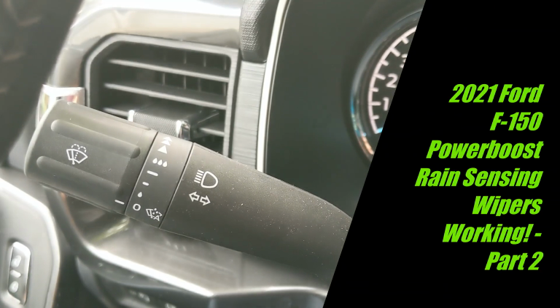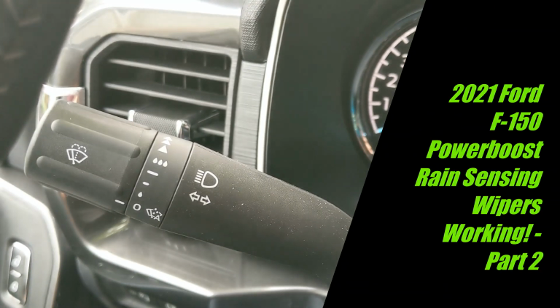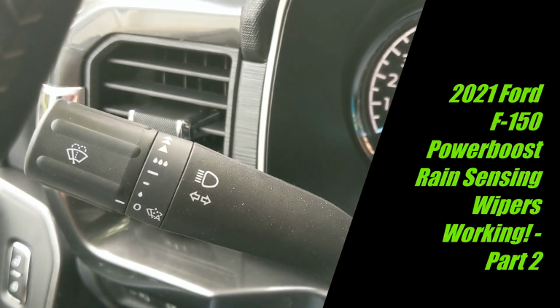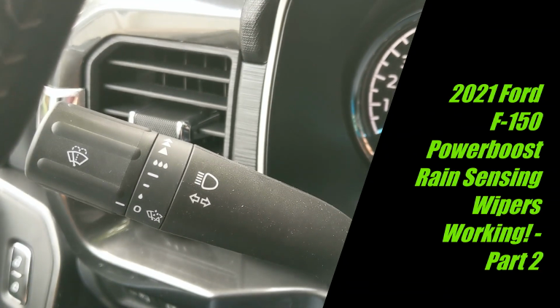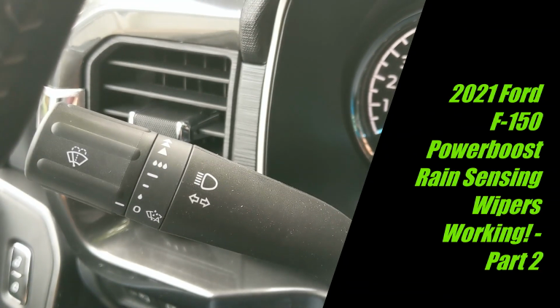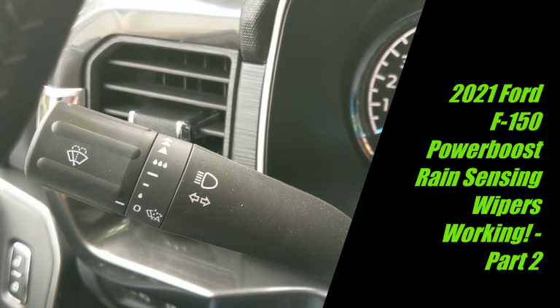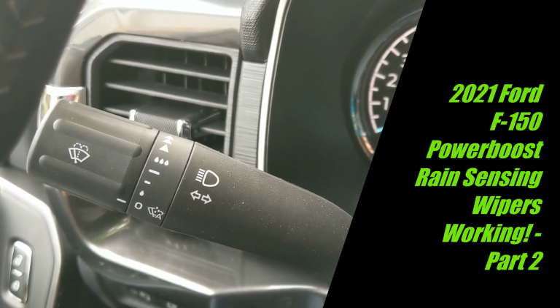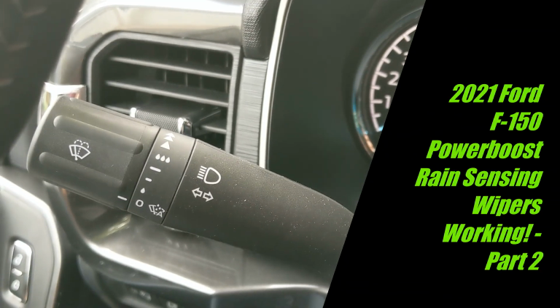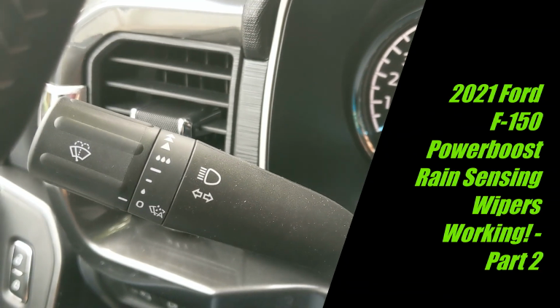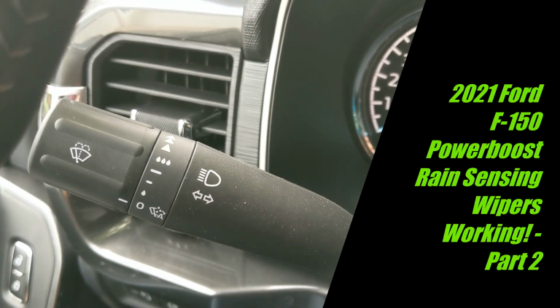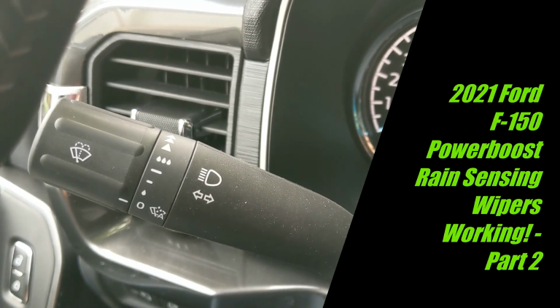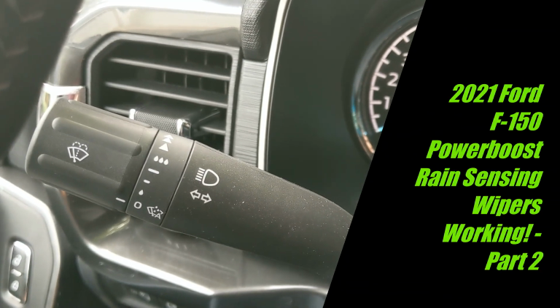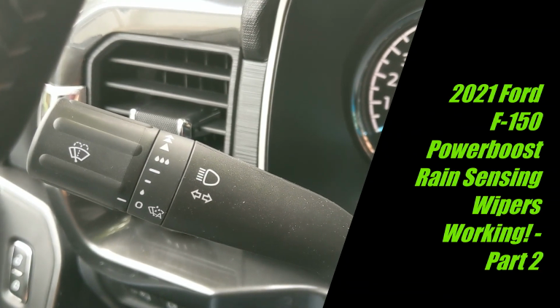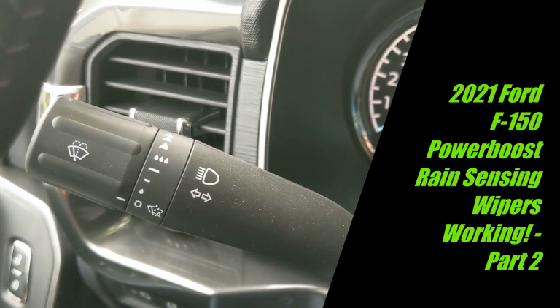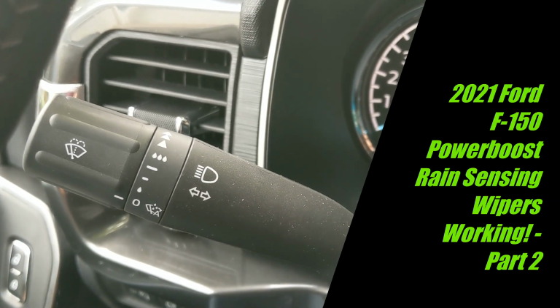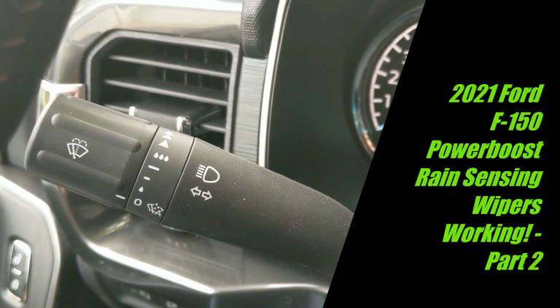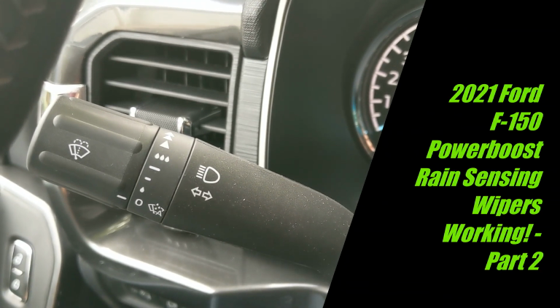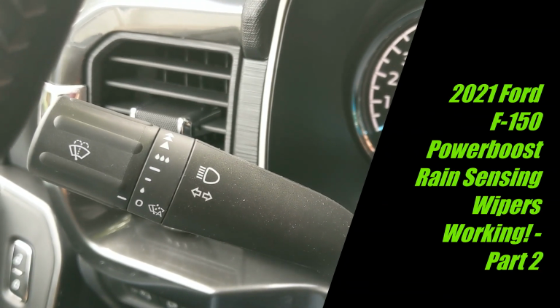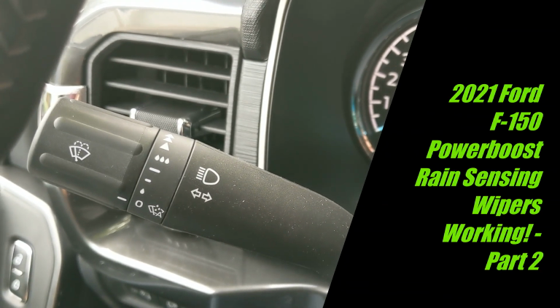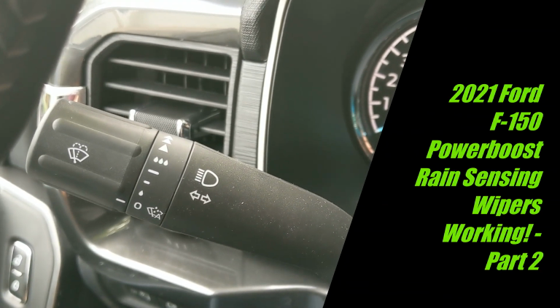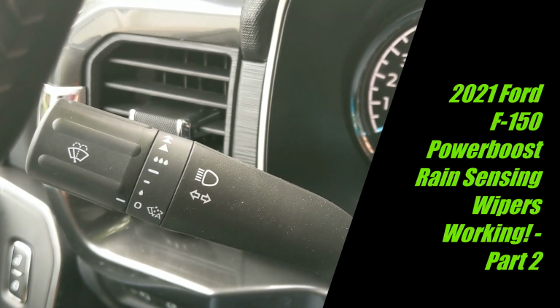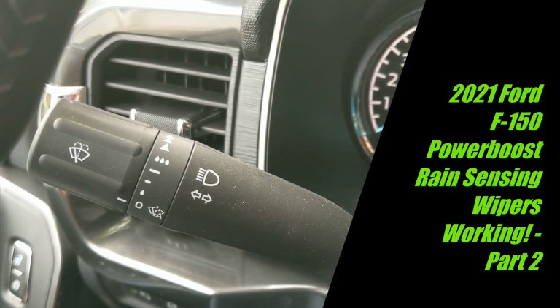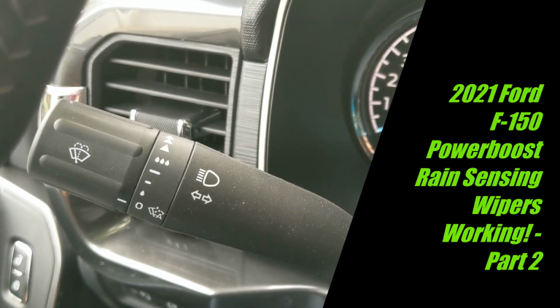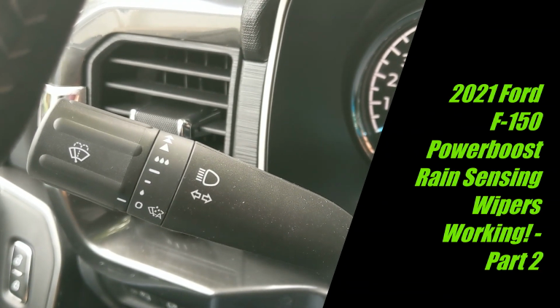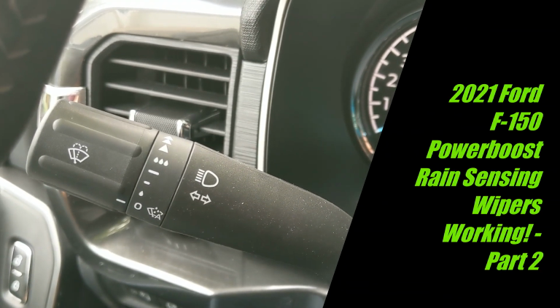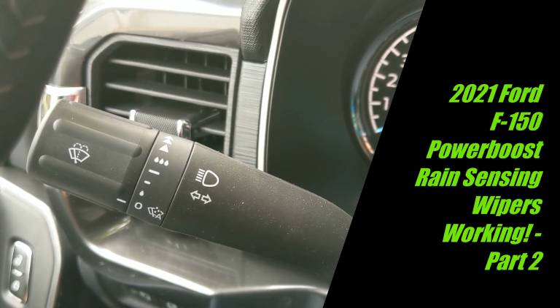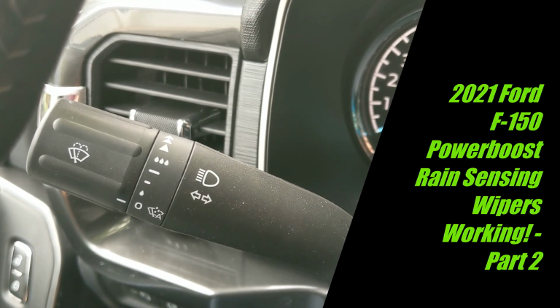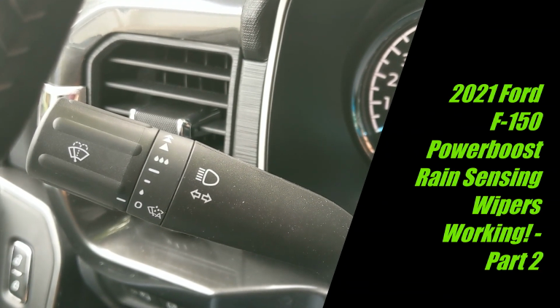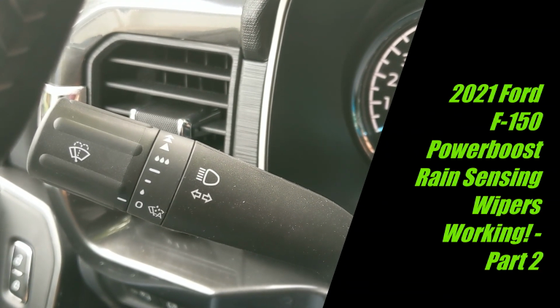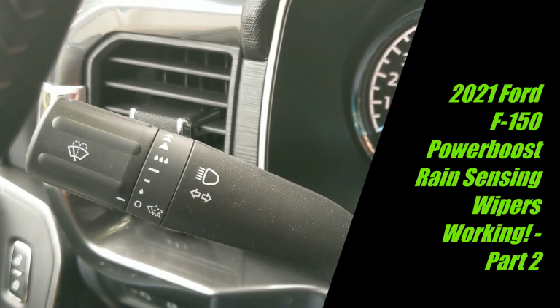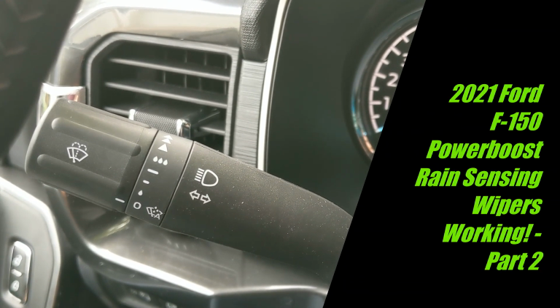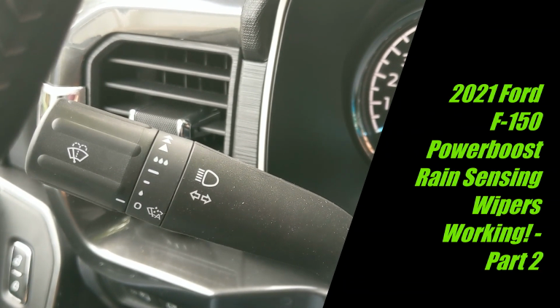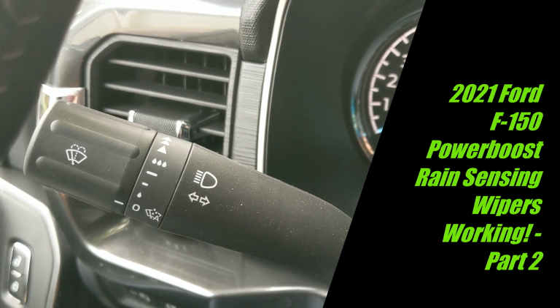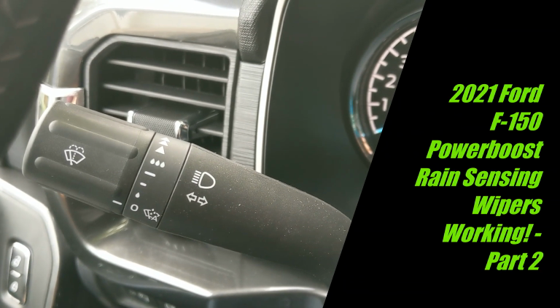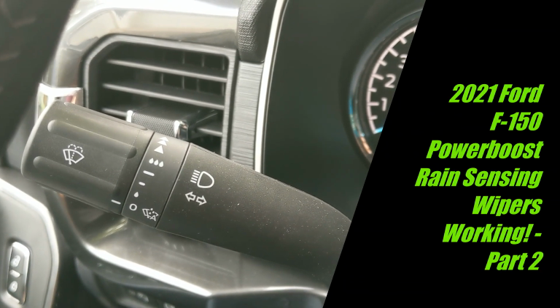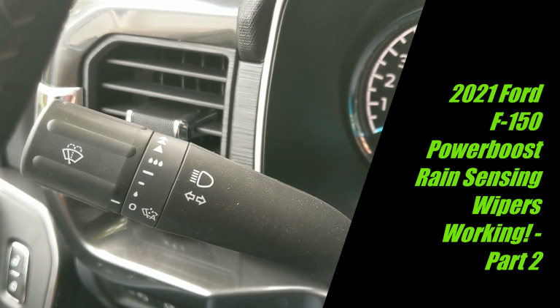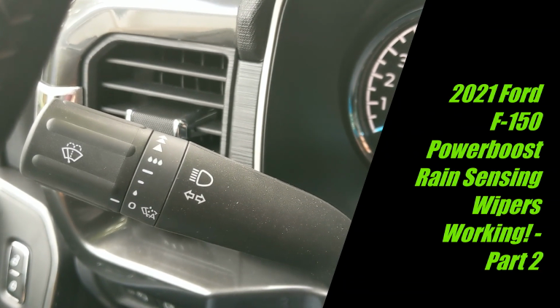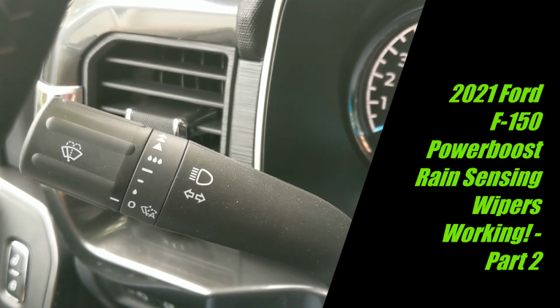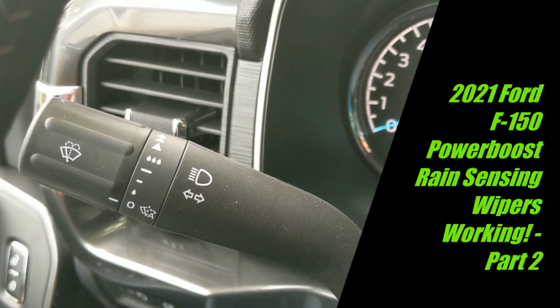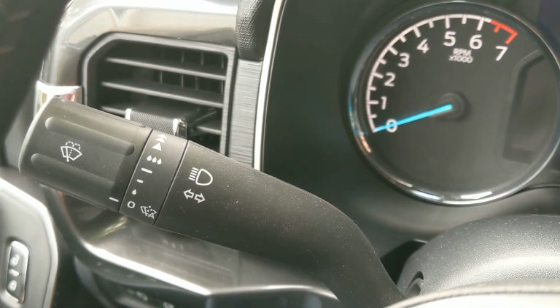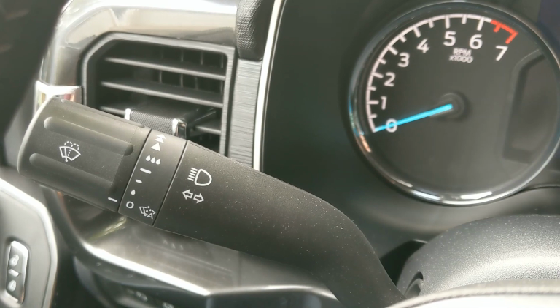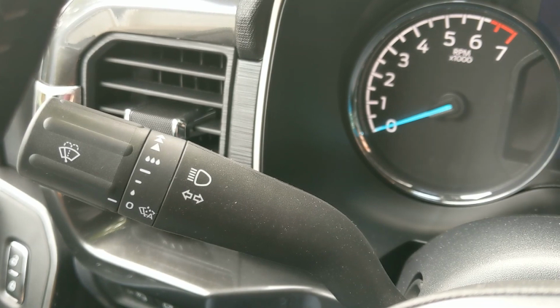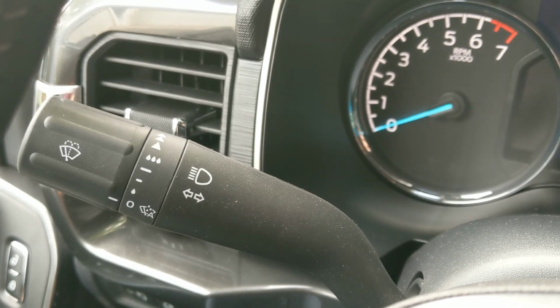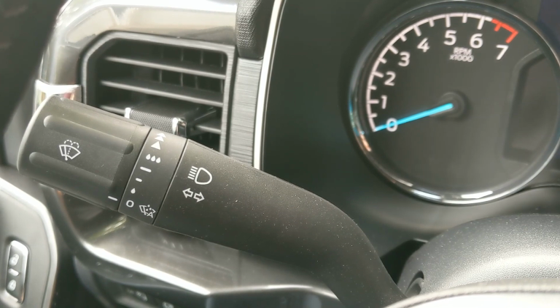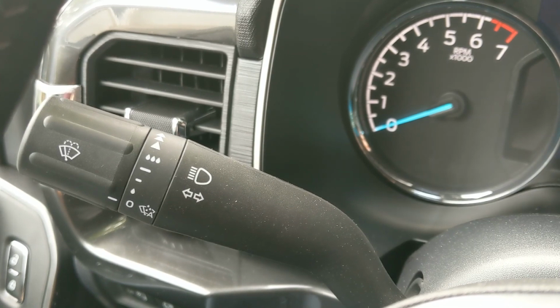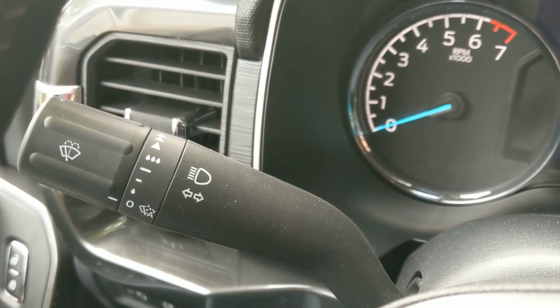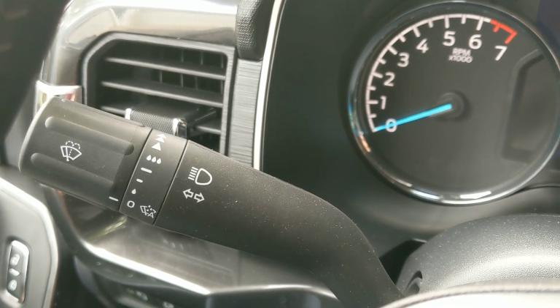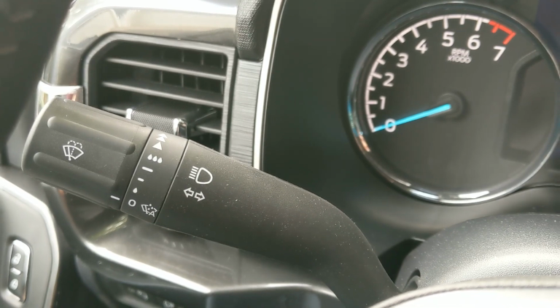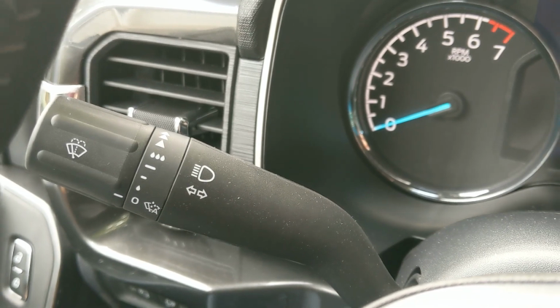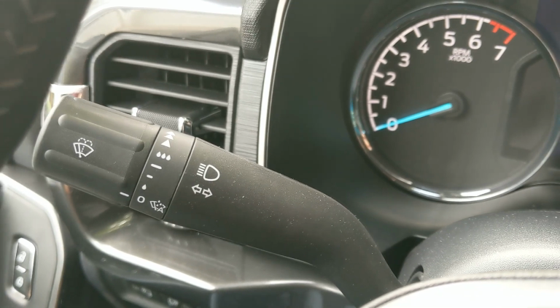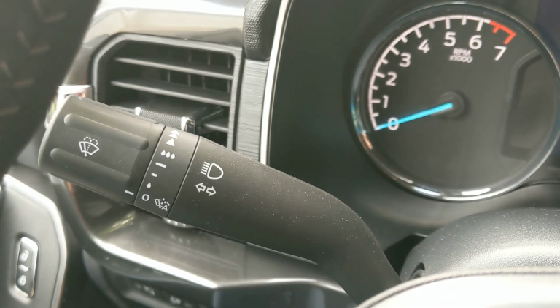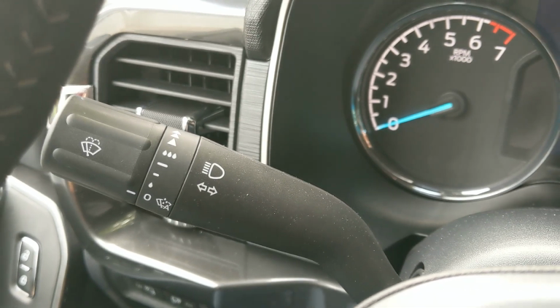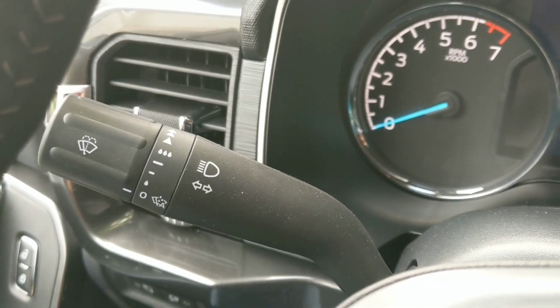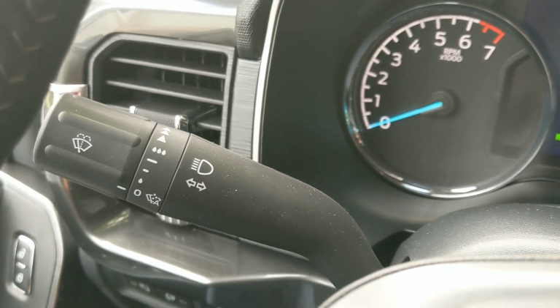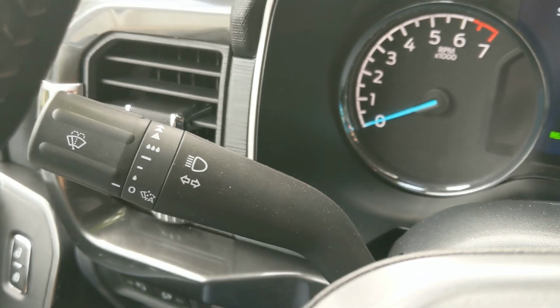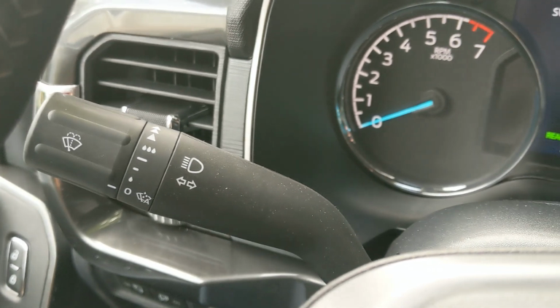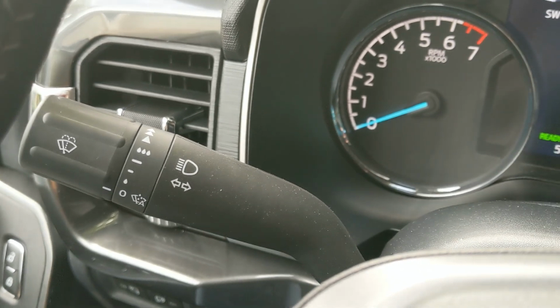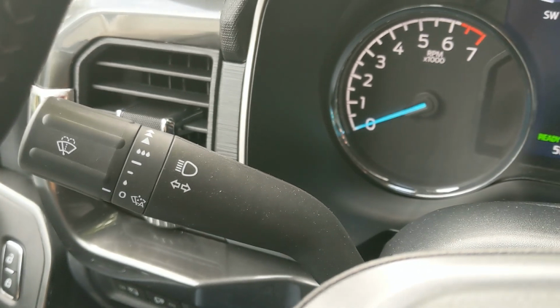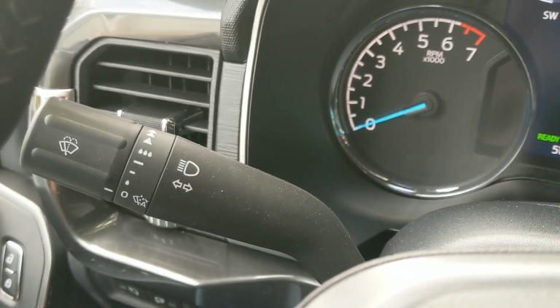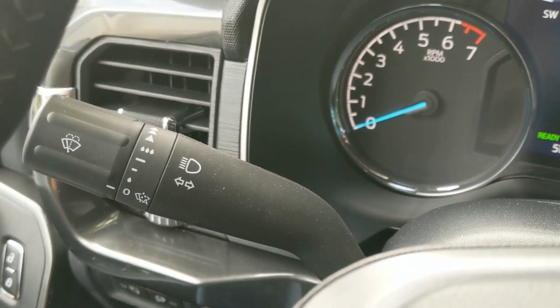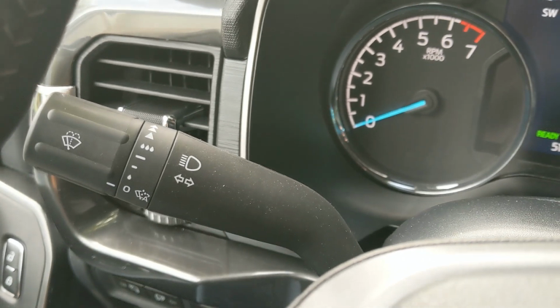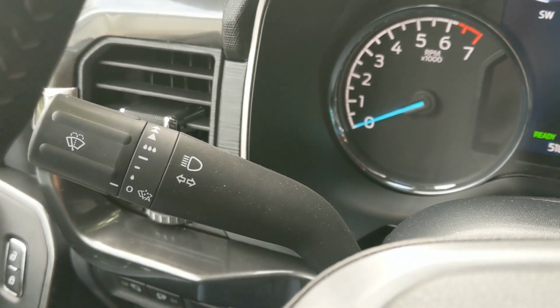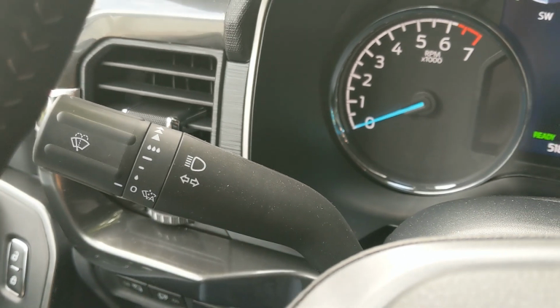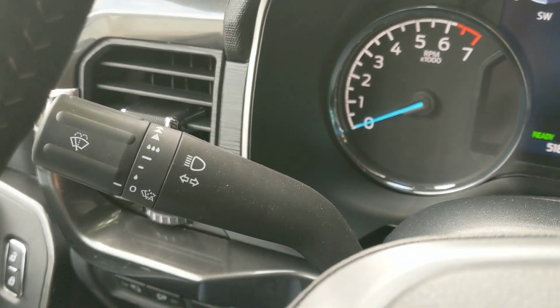Hey guys, it's Sam. I got another quick video — it's kind of a part two of yesterday's video about the rain sensing wipers. I figured out how they work.